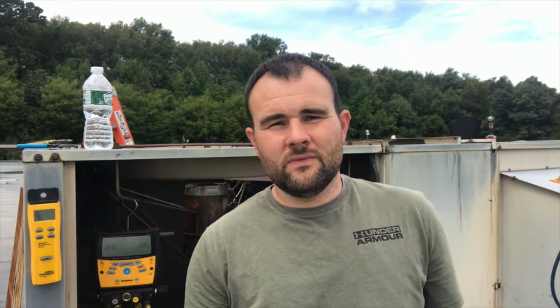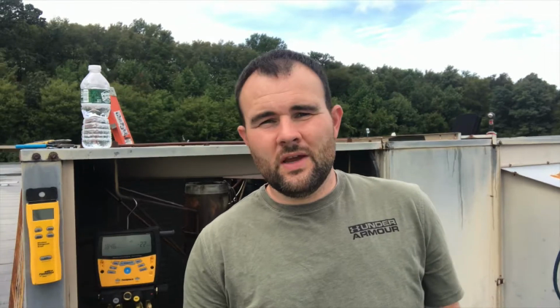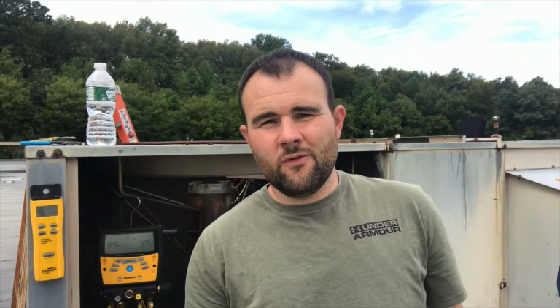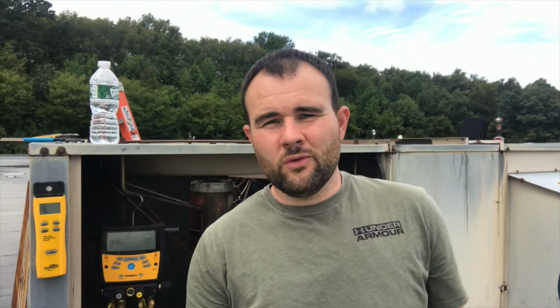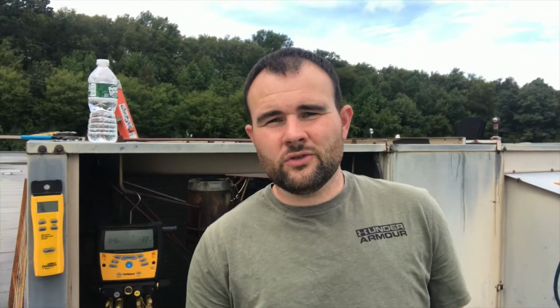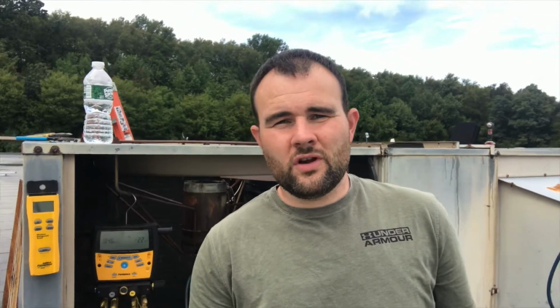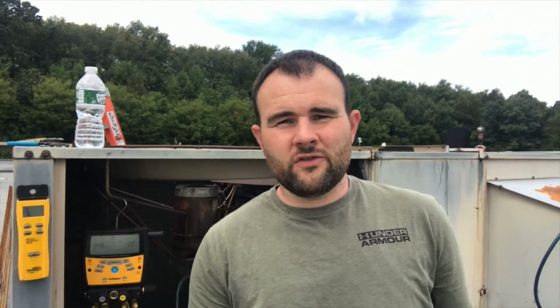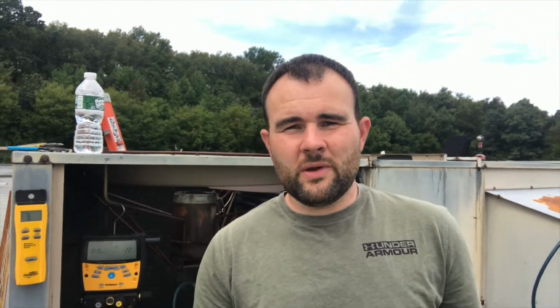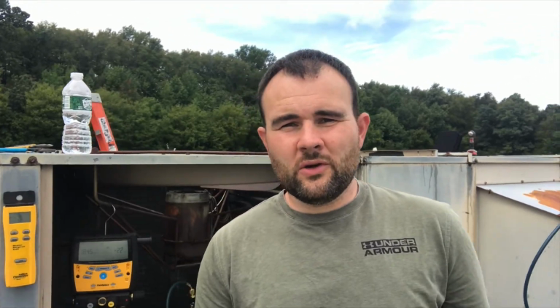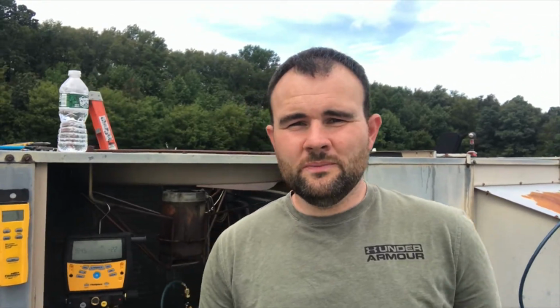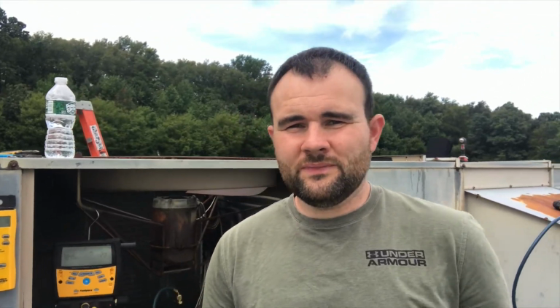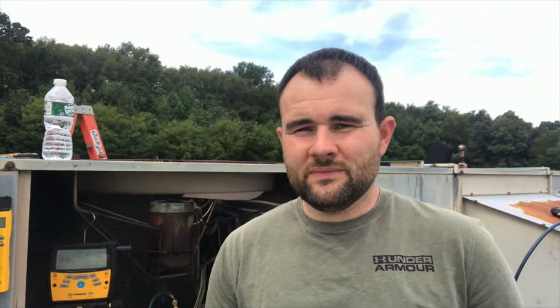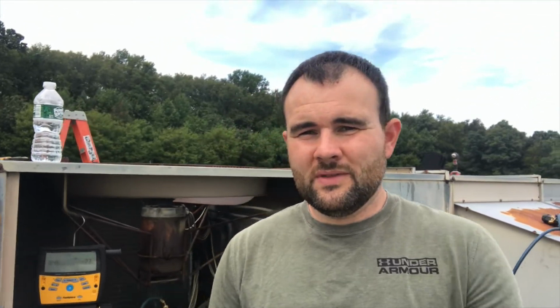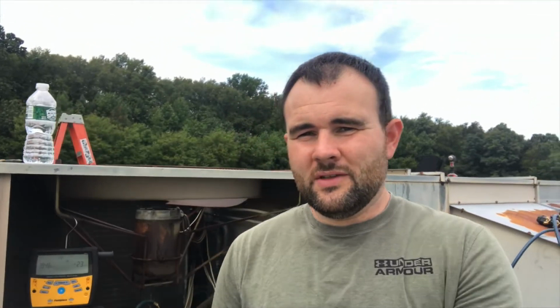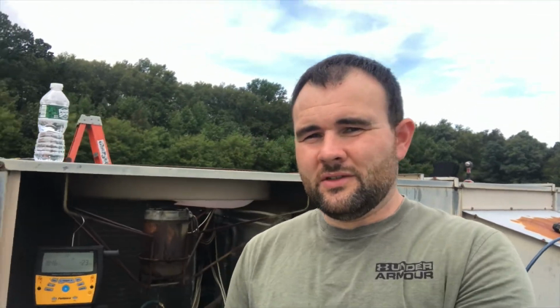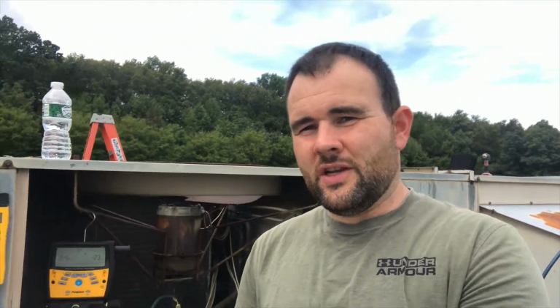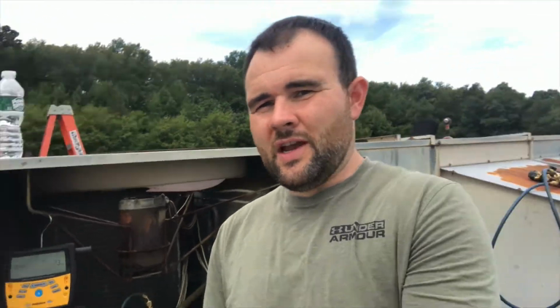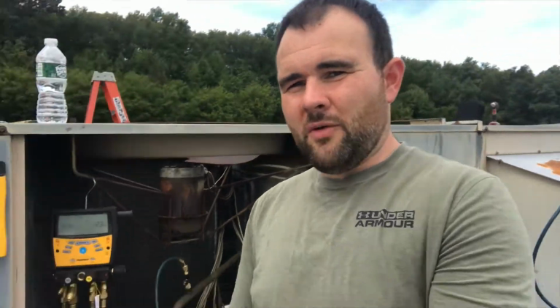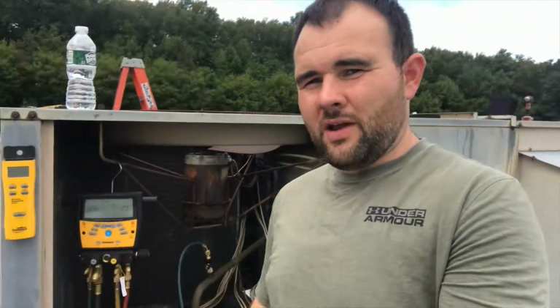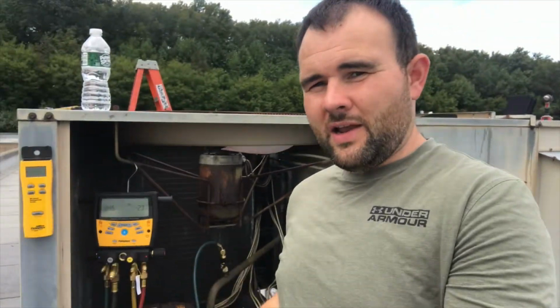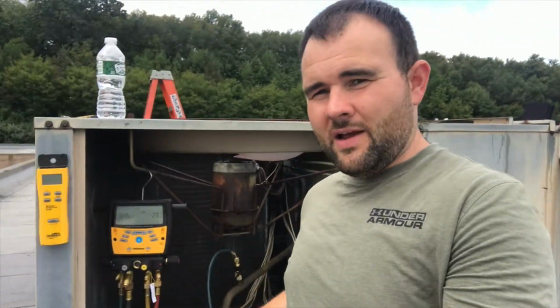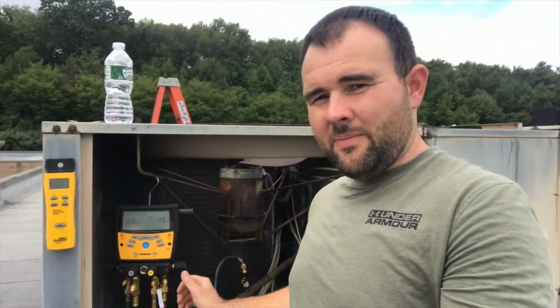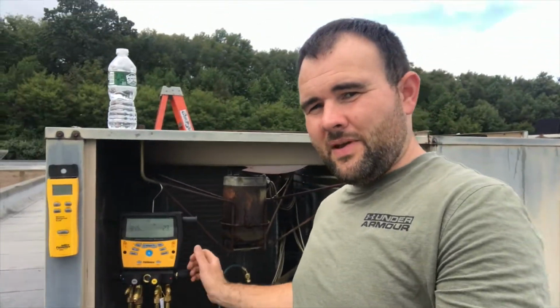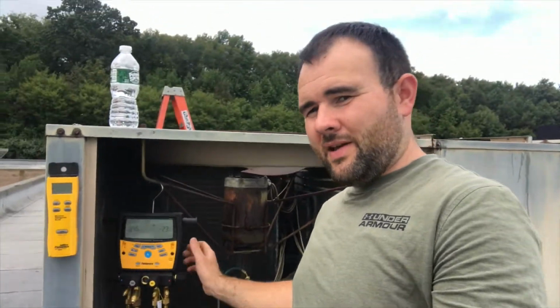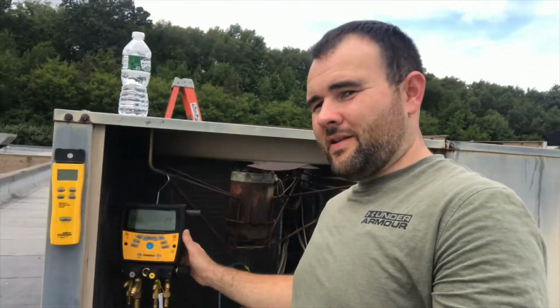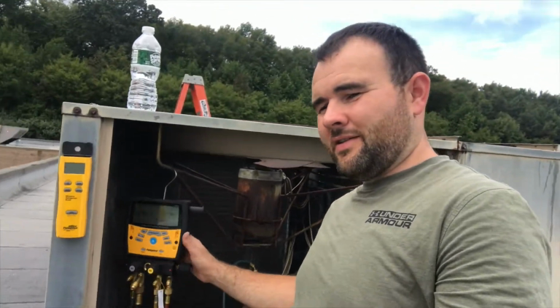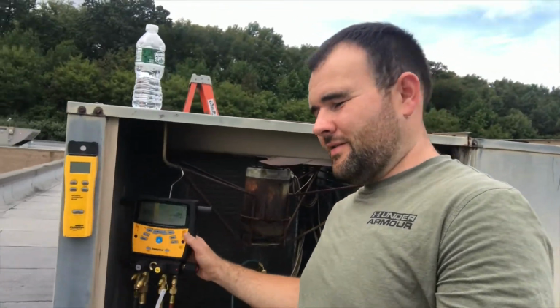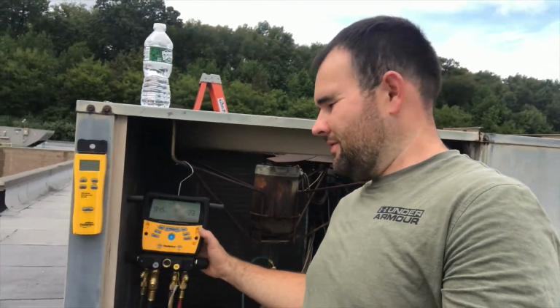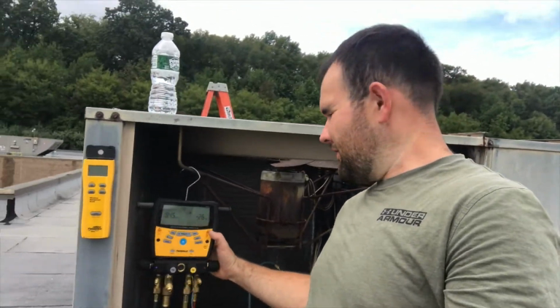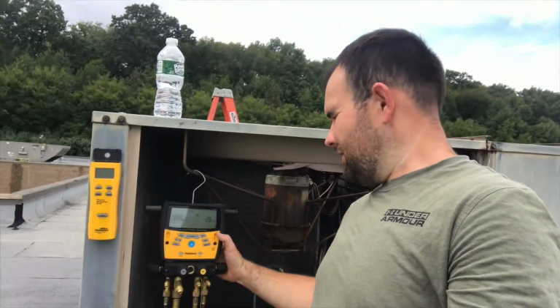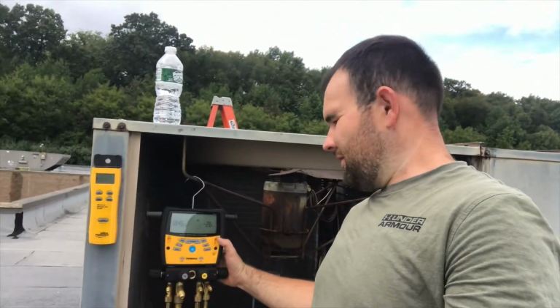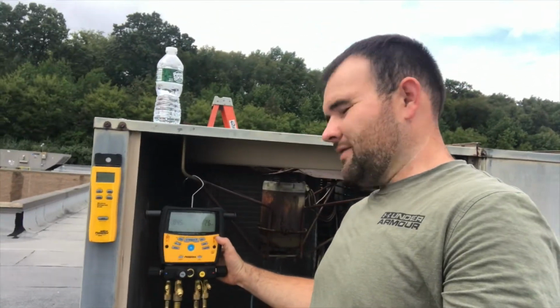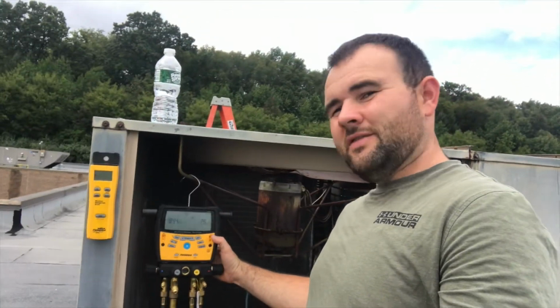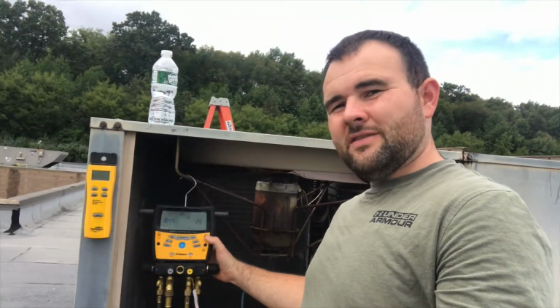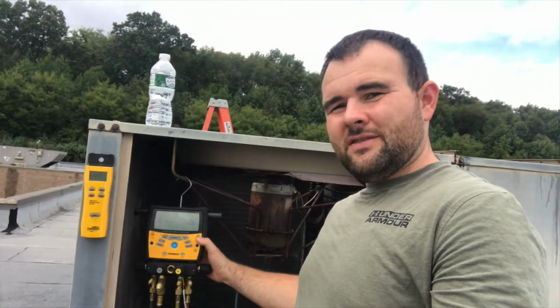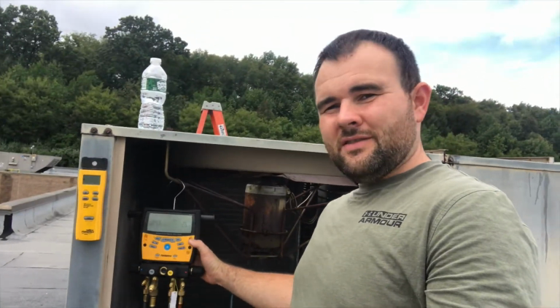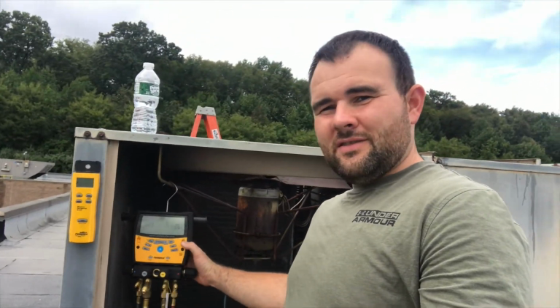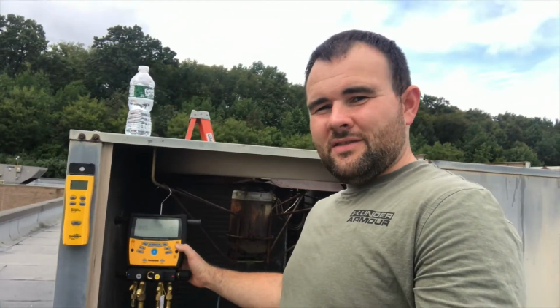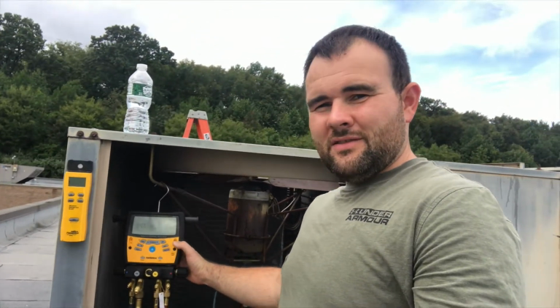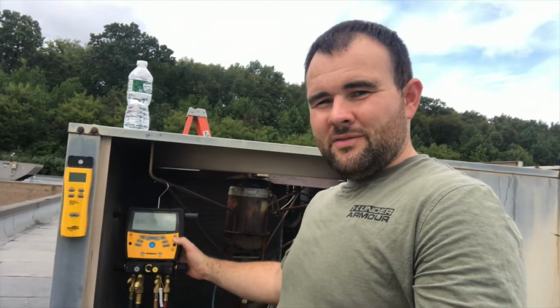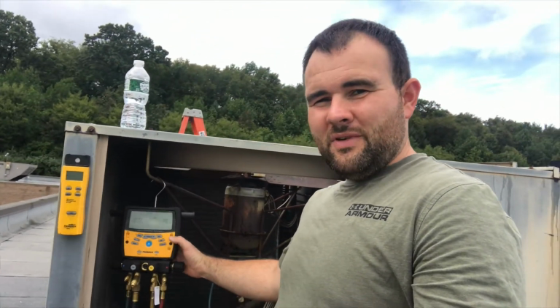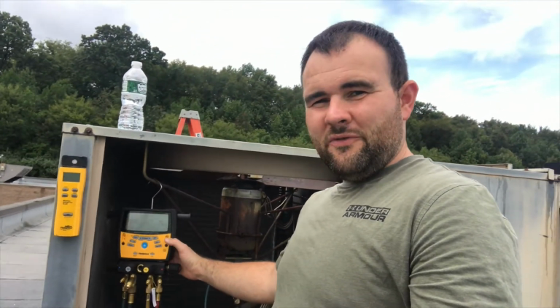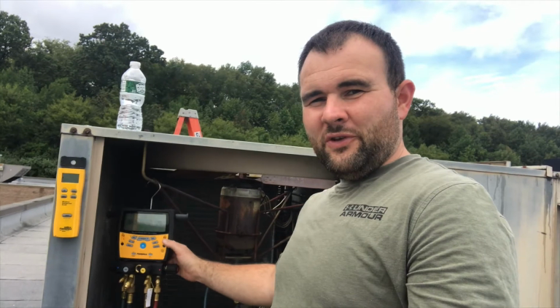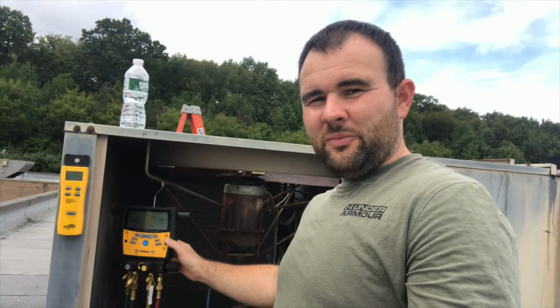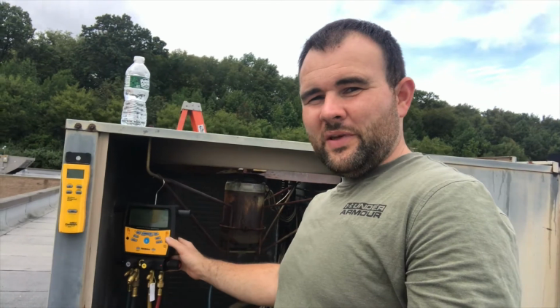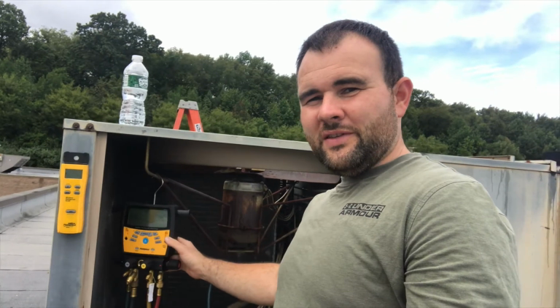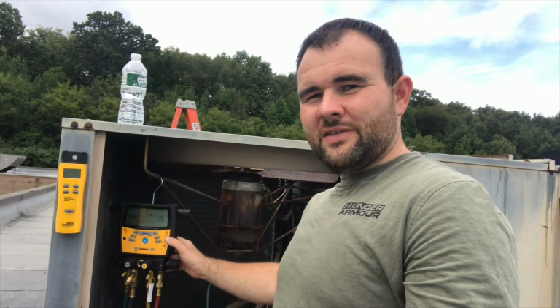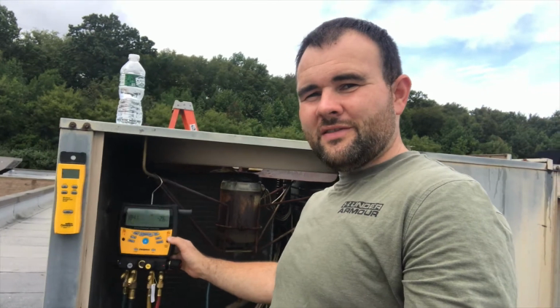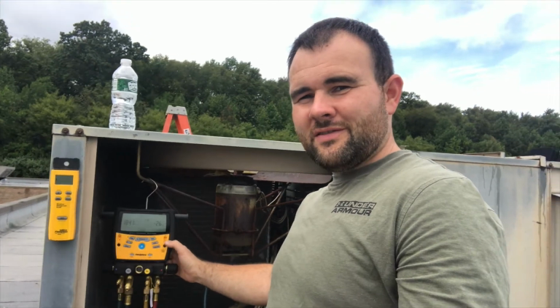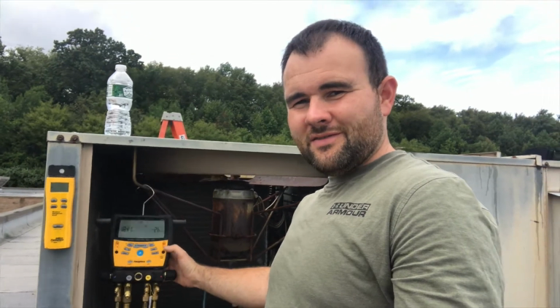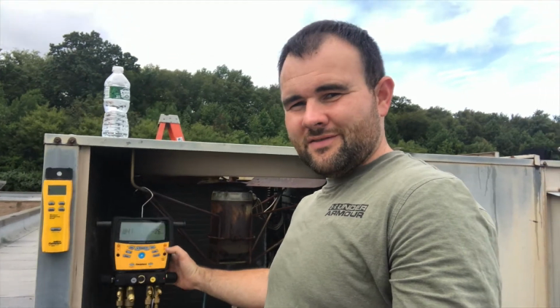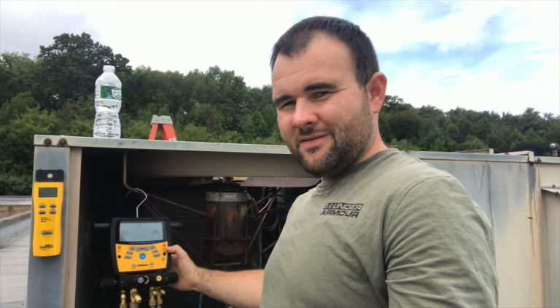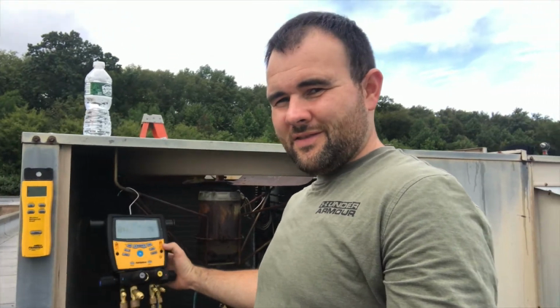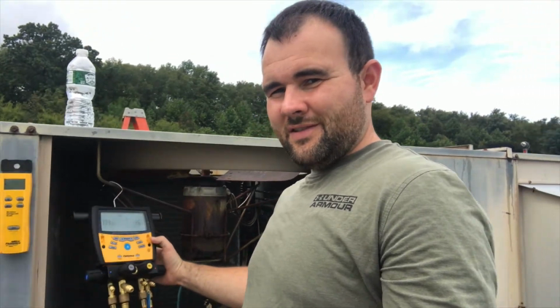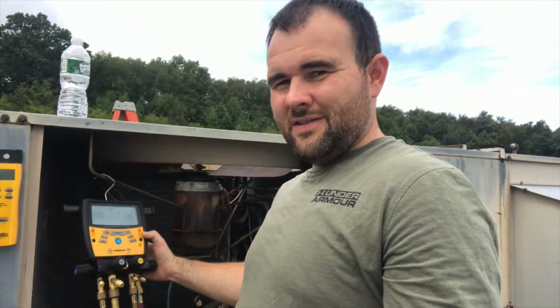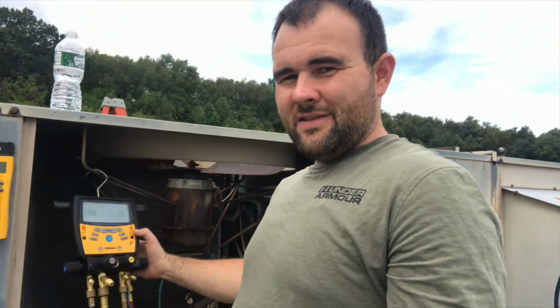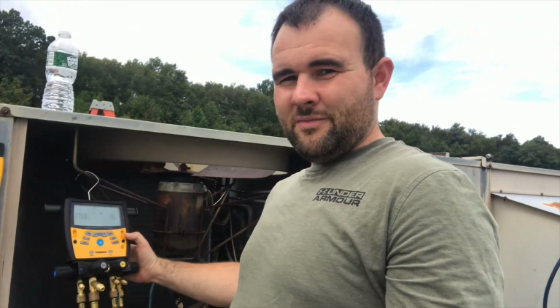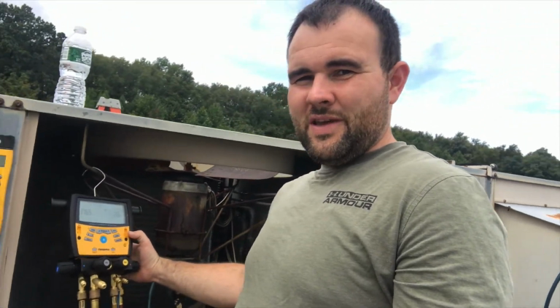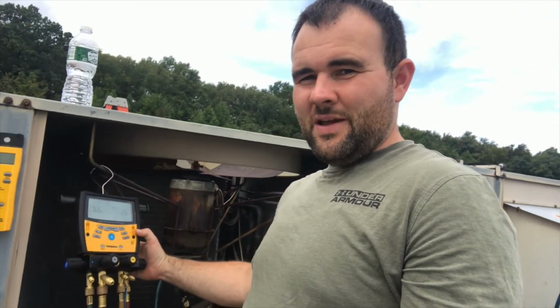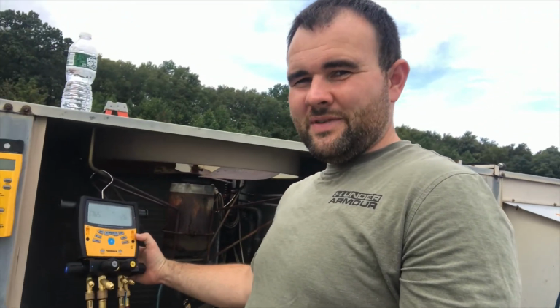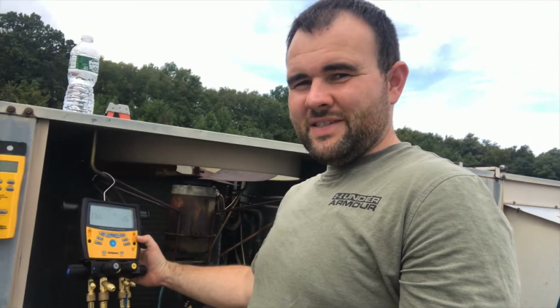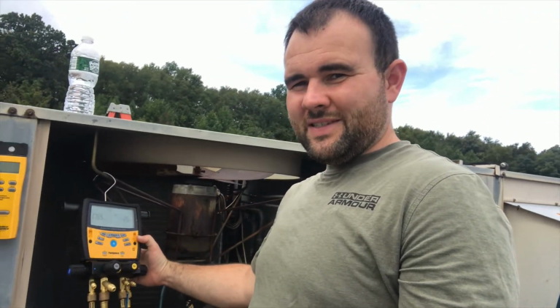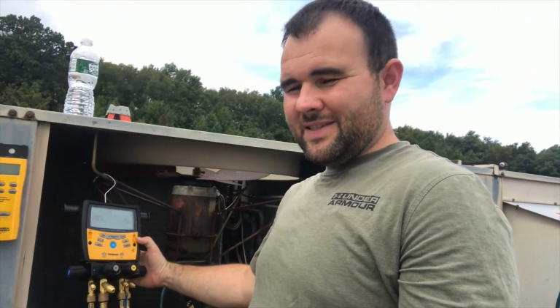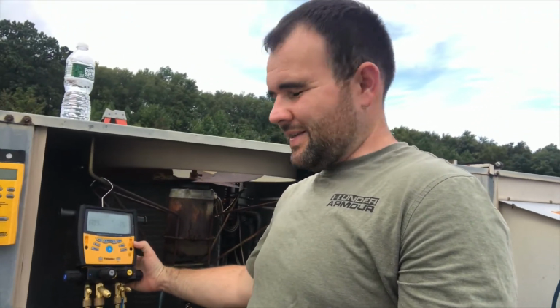Hey everyone, it's Travis Michael. Check out what I got back — my field piece. Man, I missed this thing.